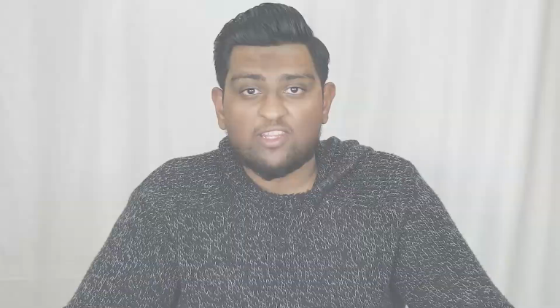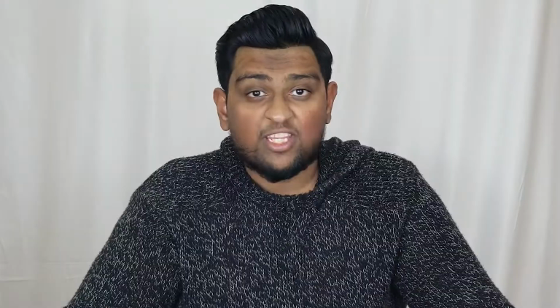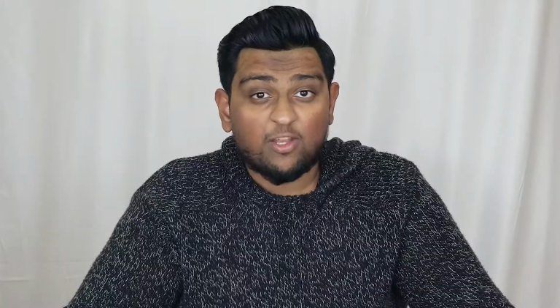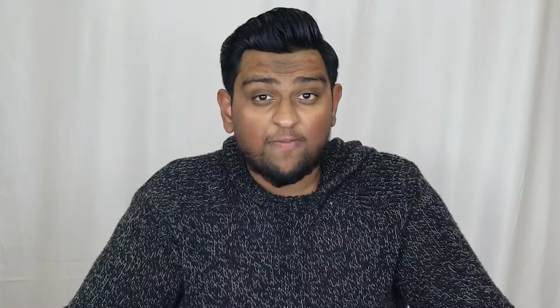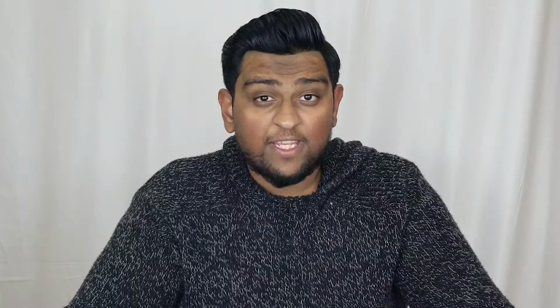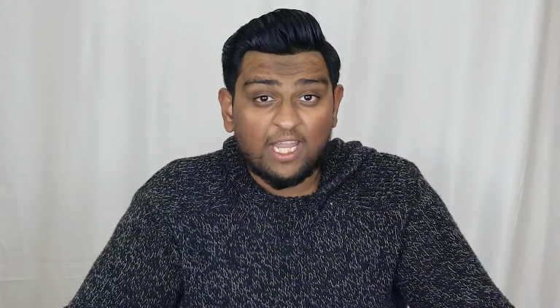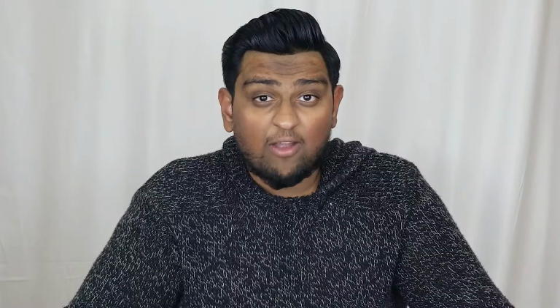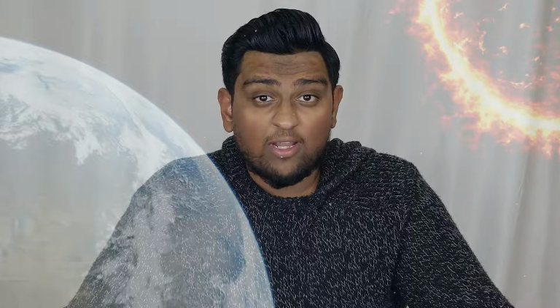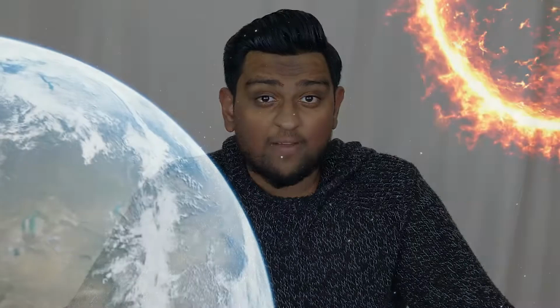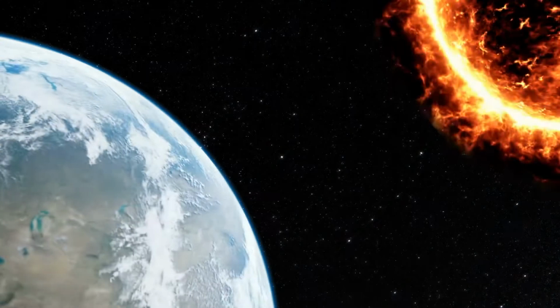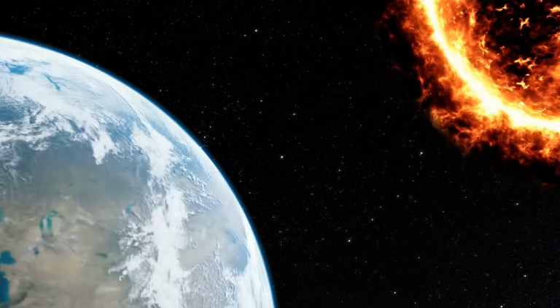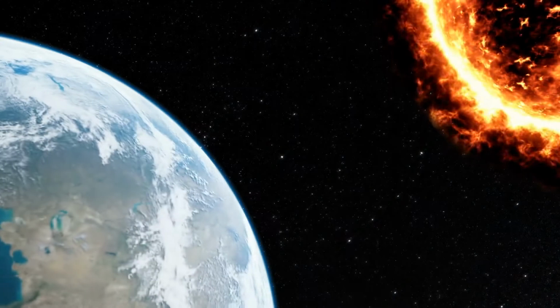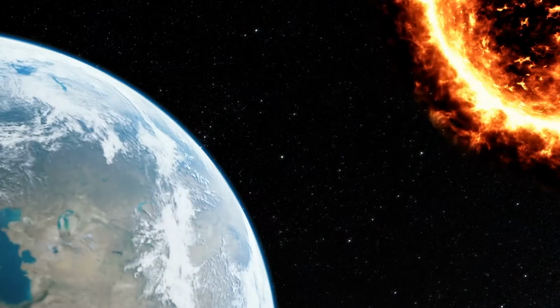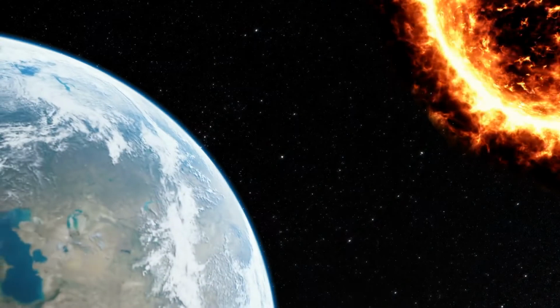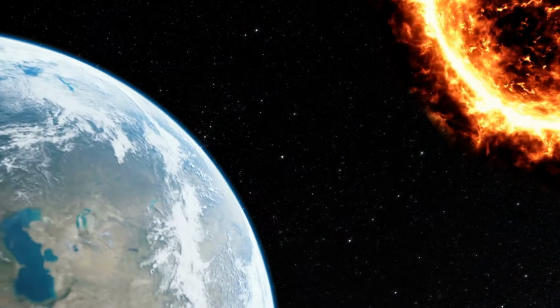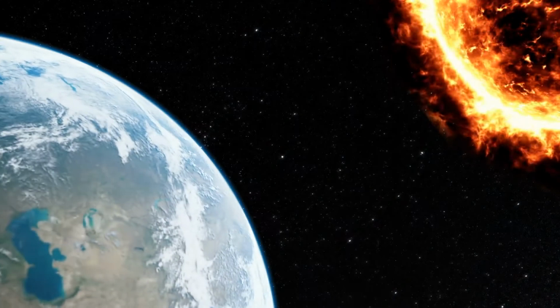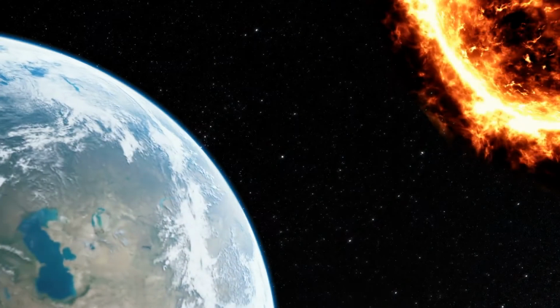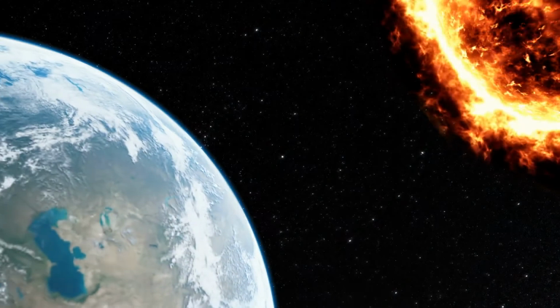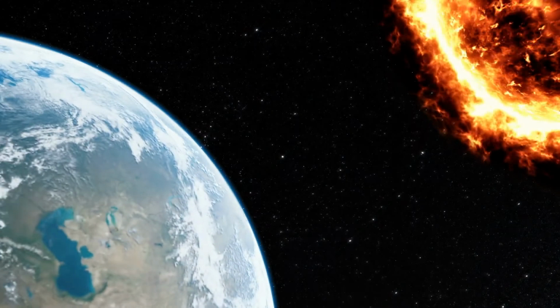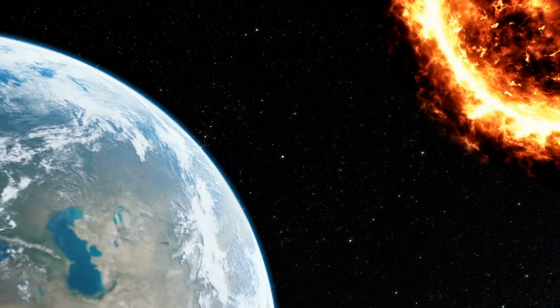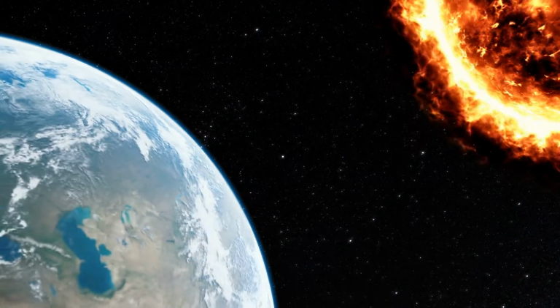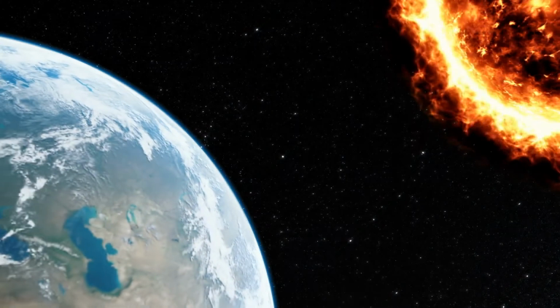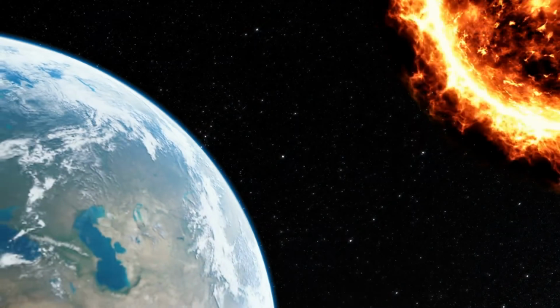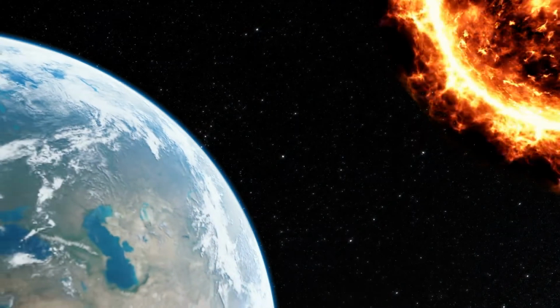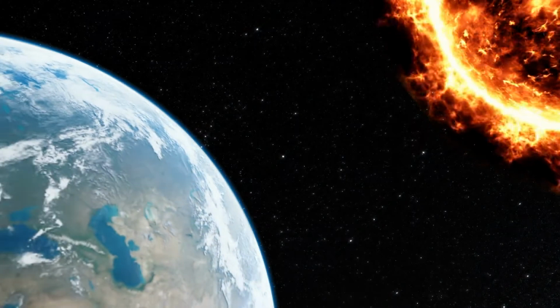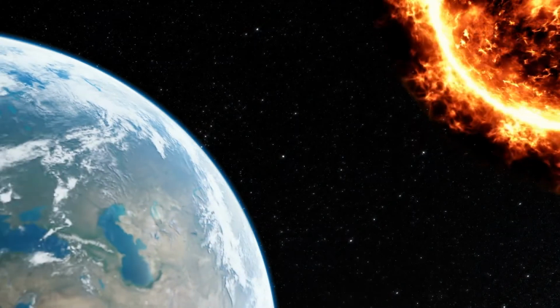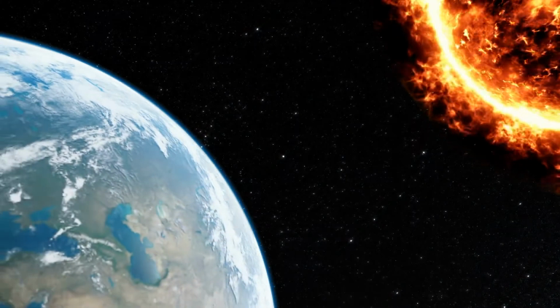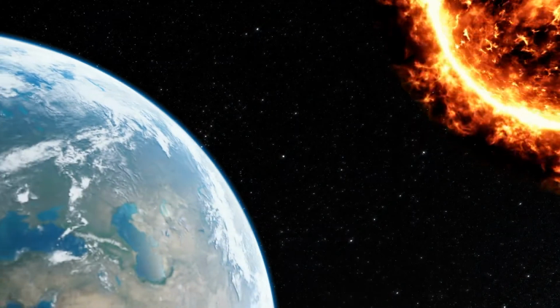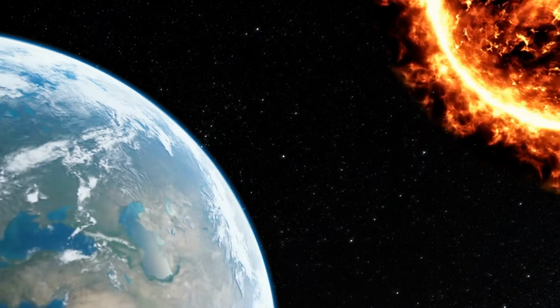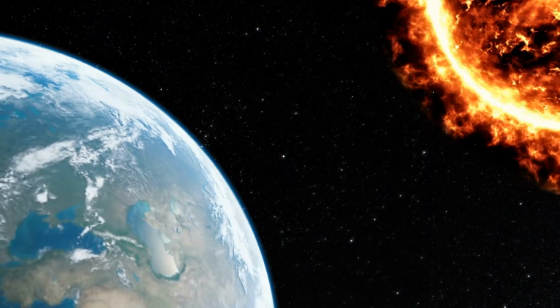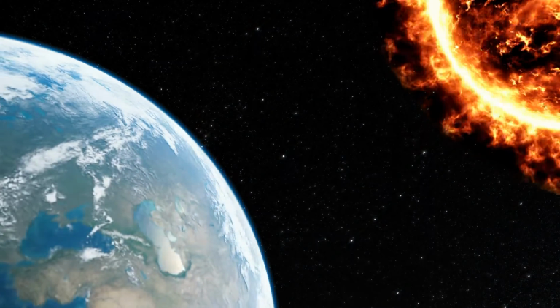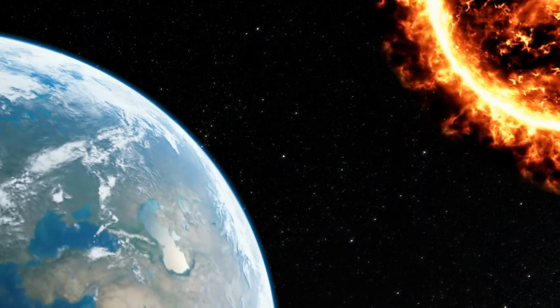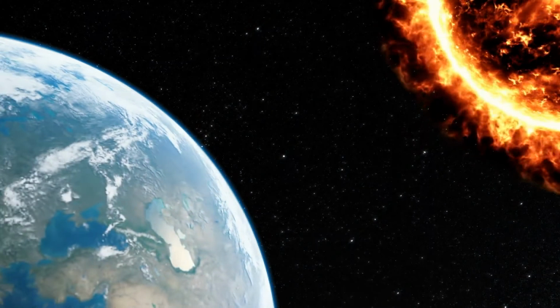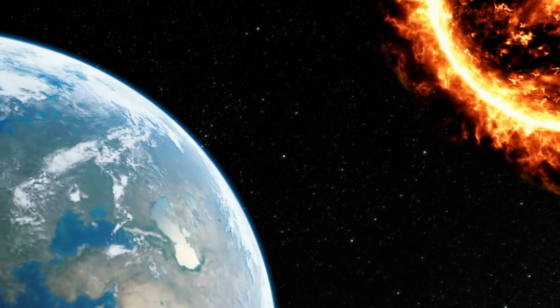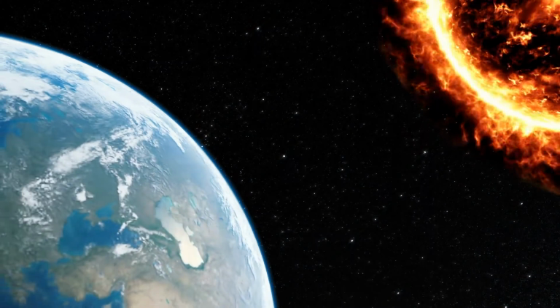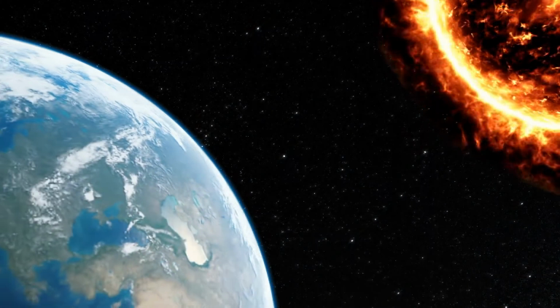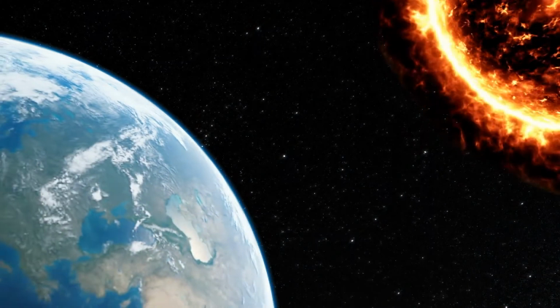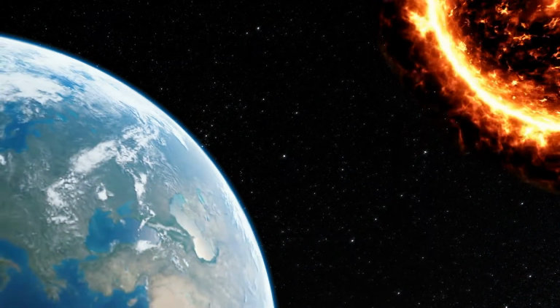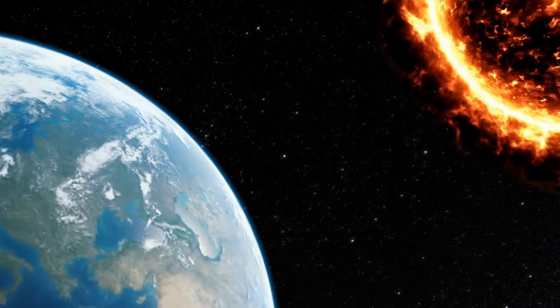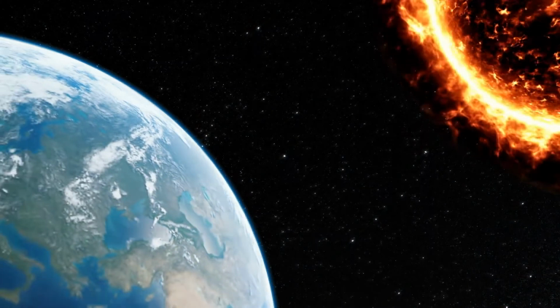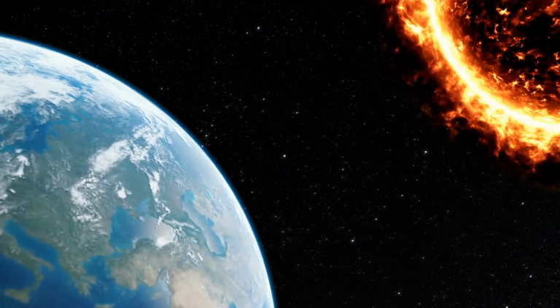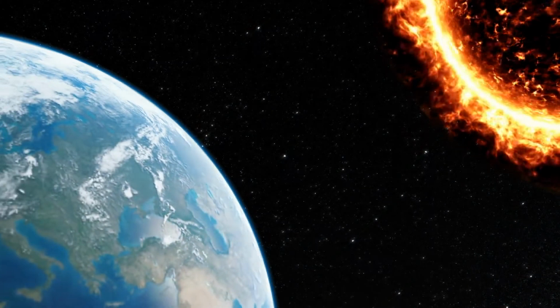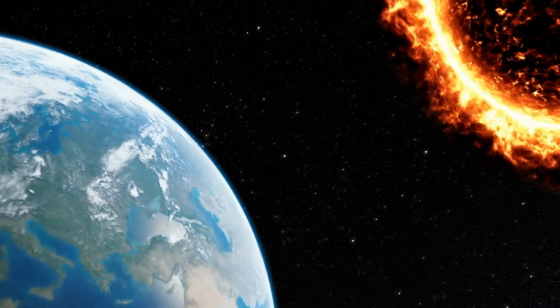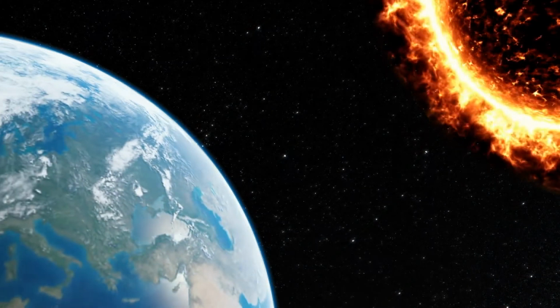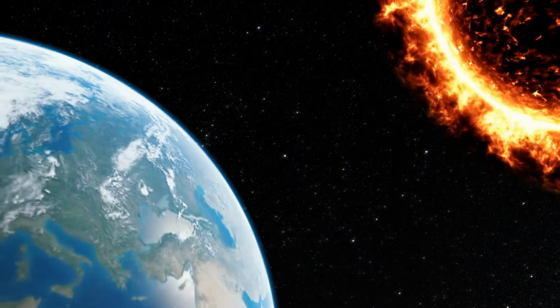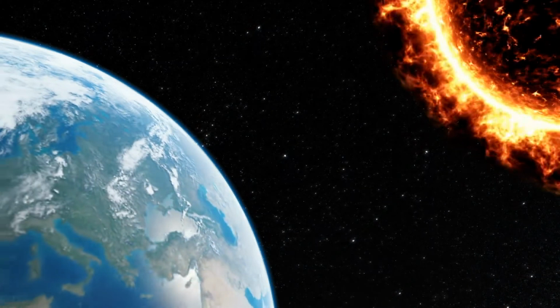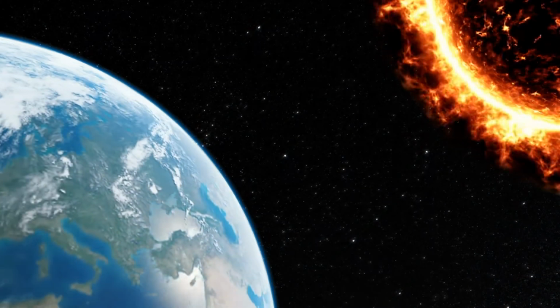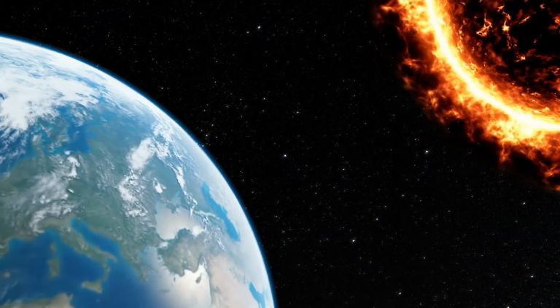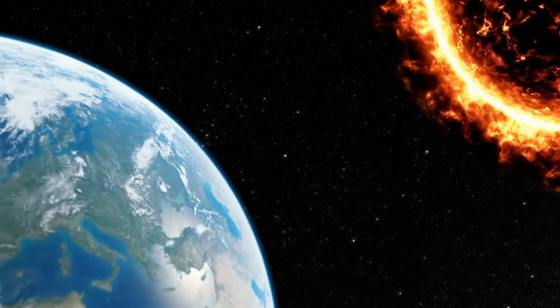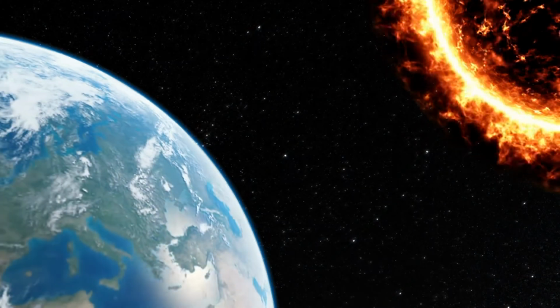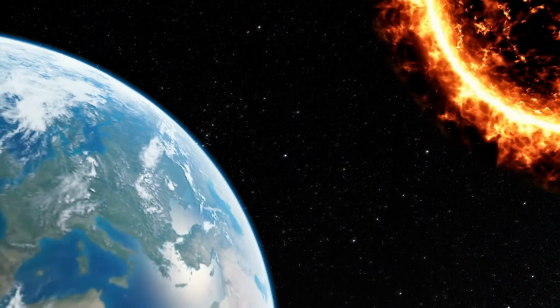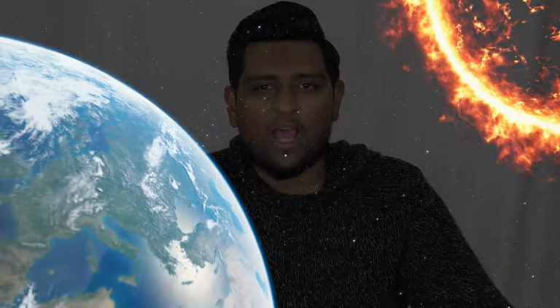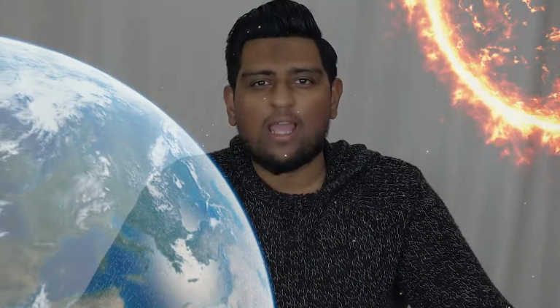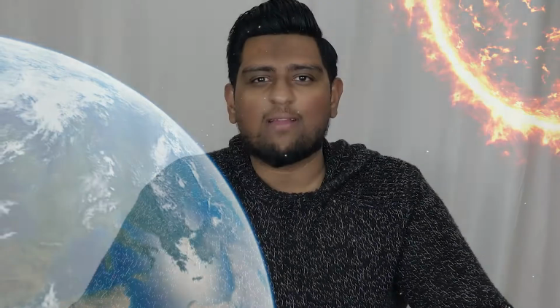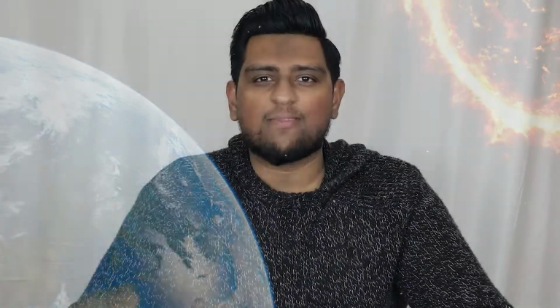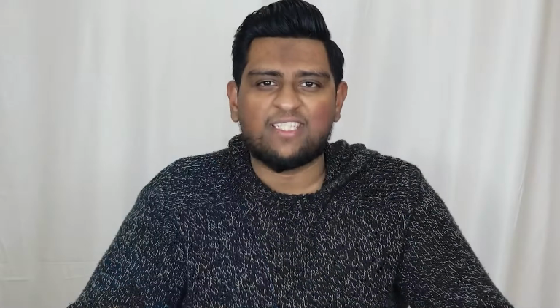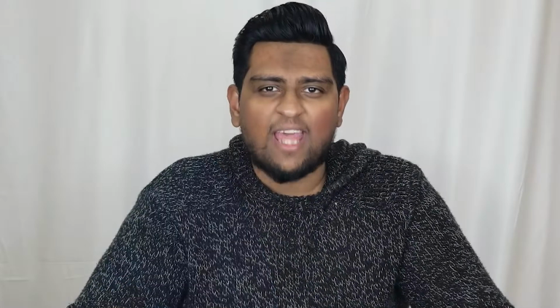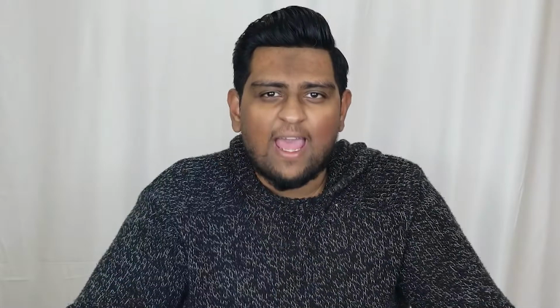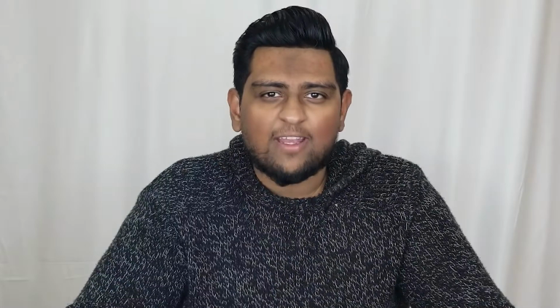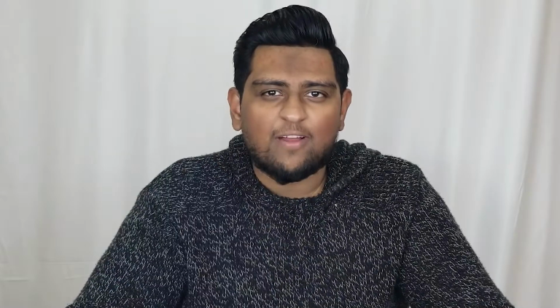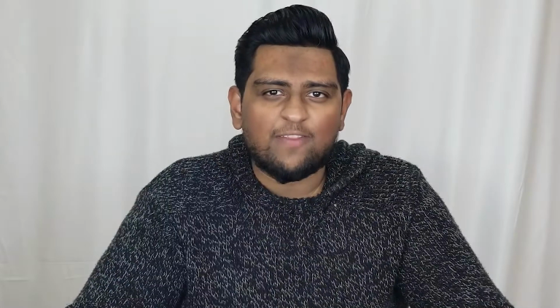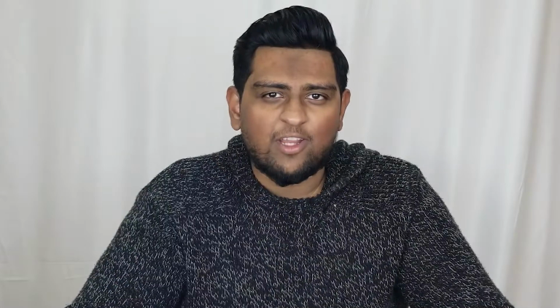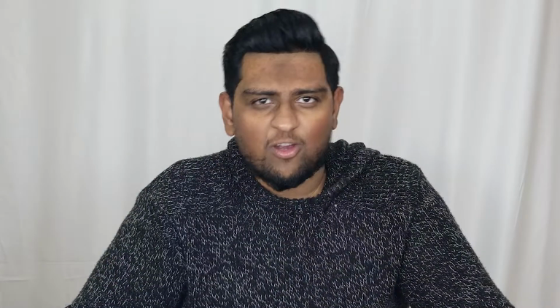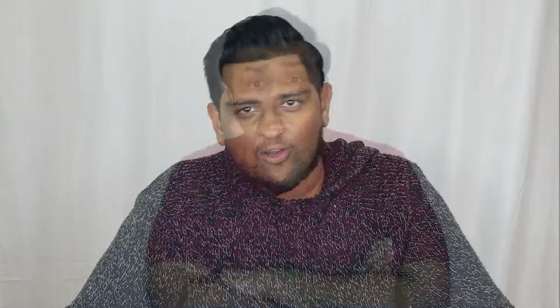Over 1 million Earths can fit inside the Sun. The surface area of the Sun is 11,990 times that of the Earth.